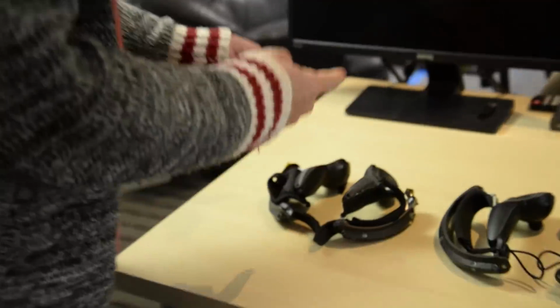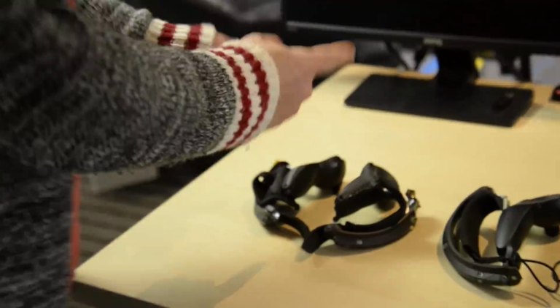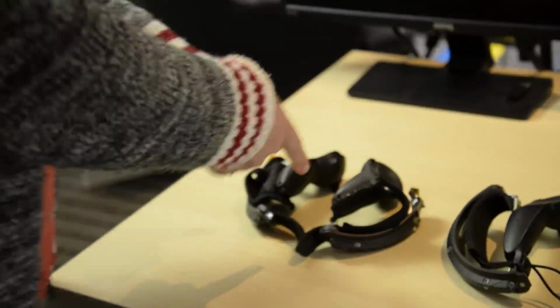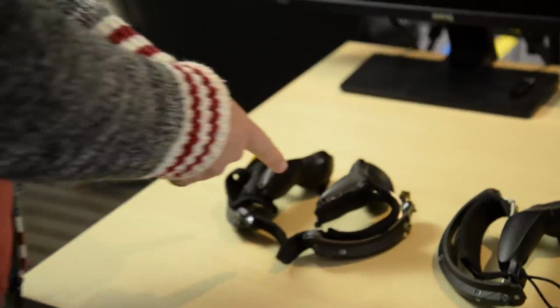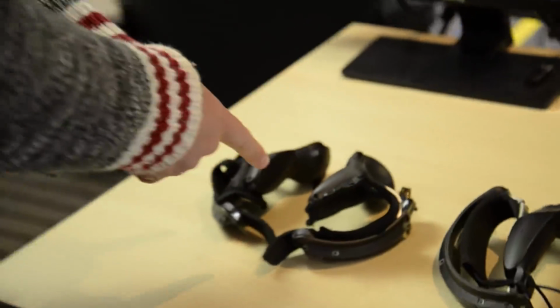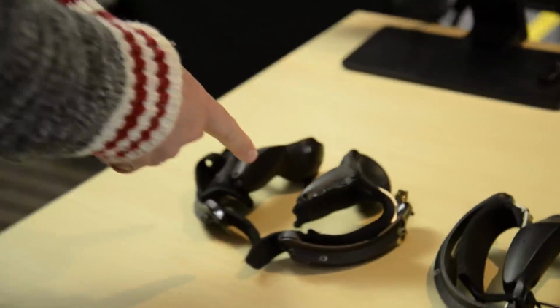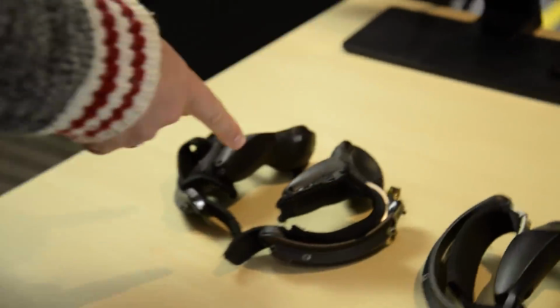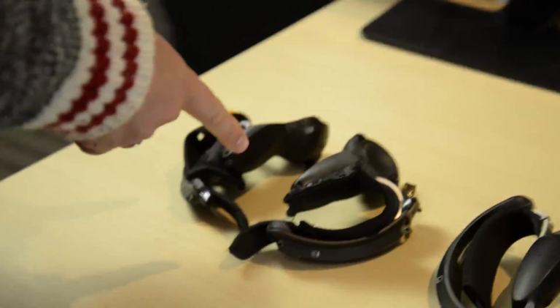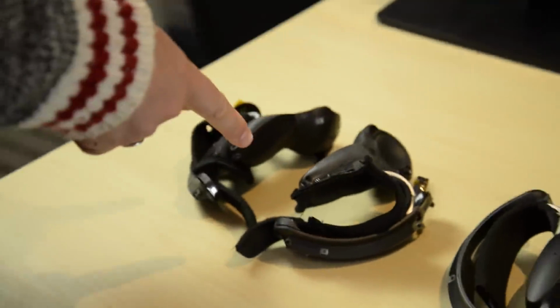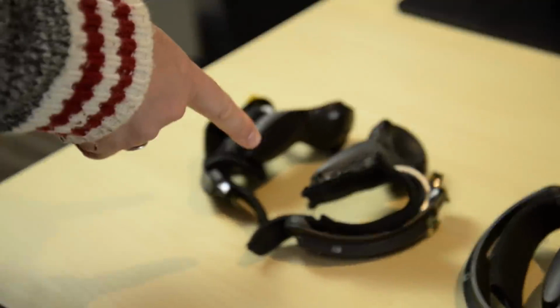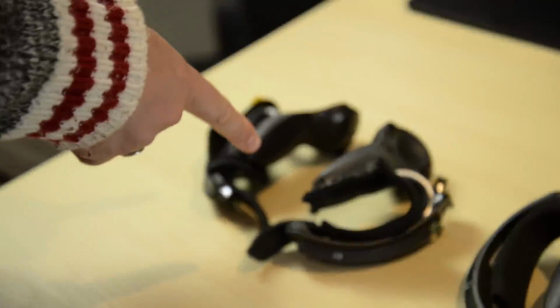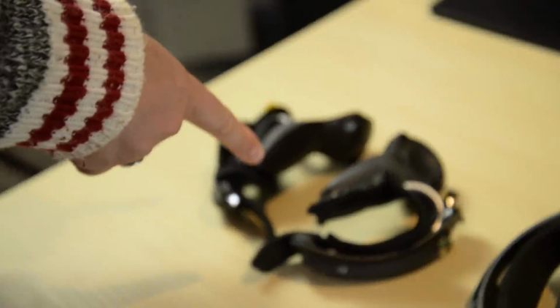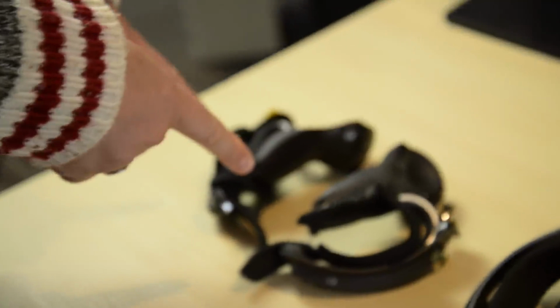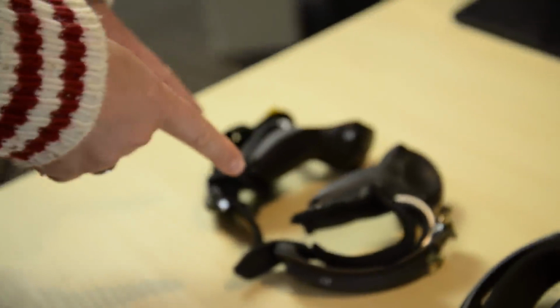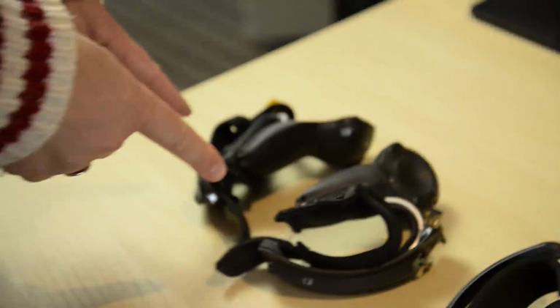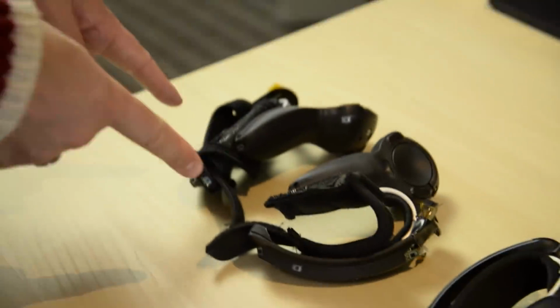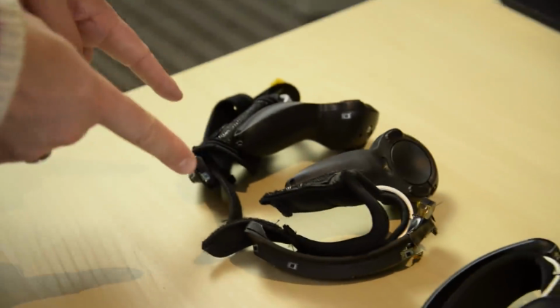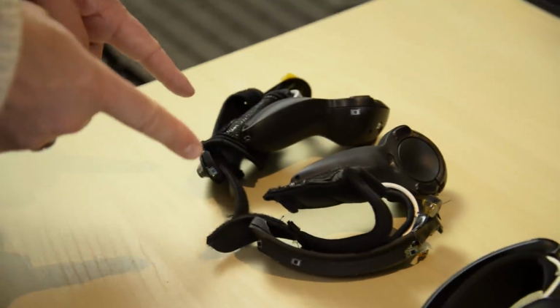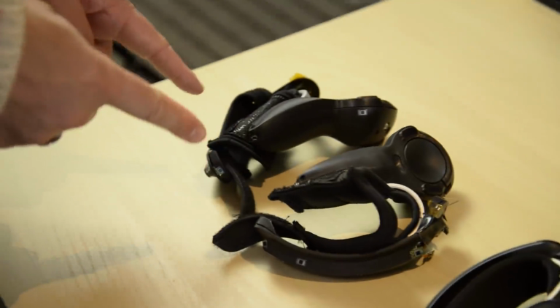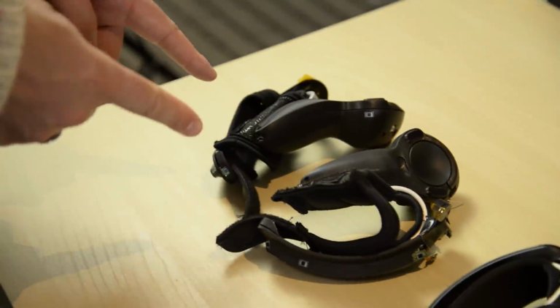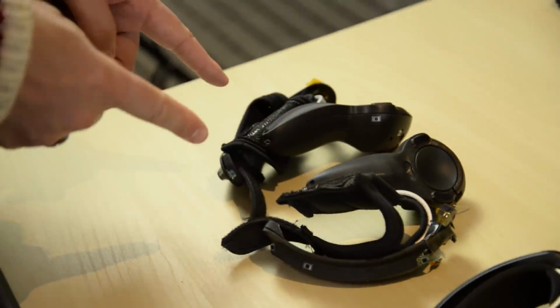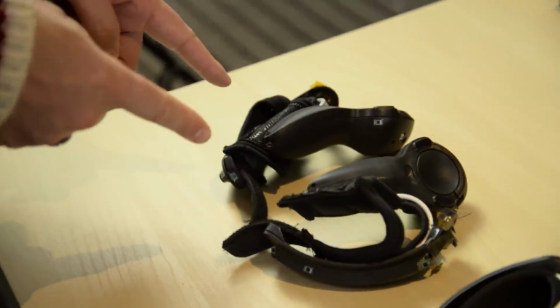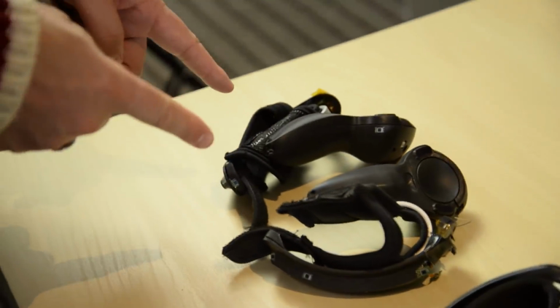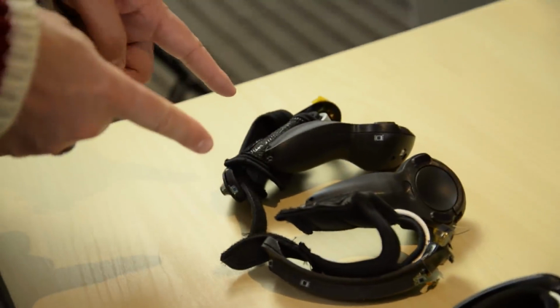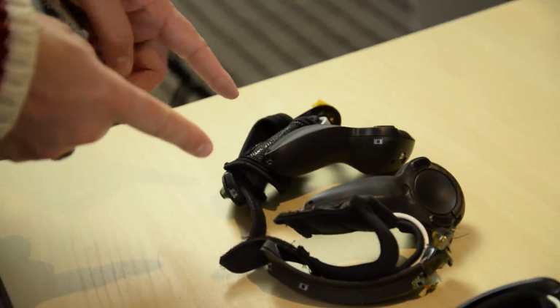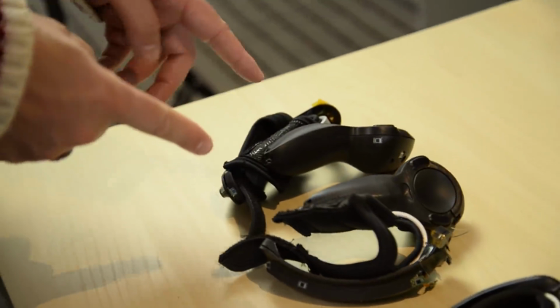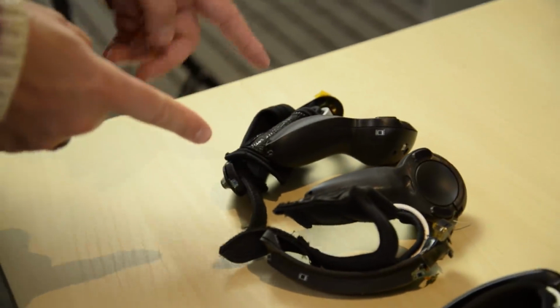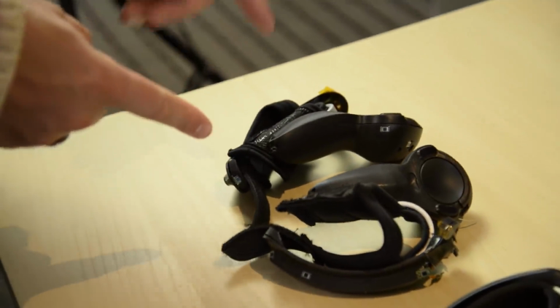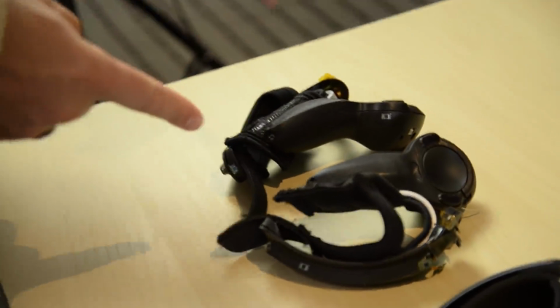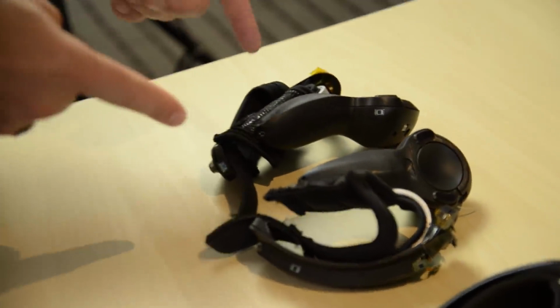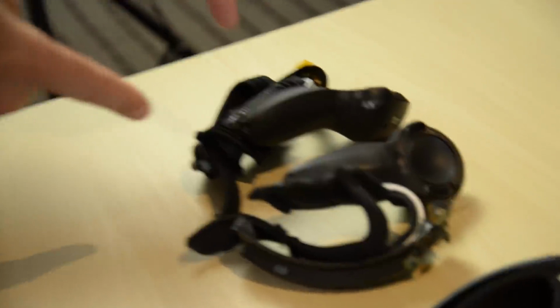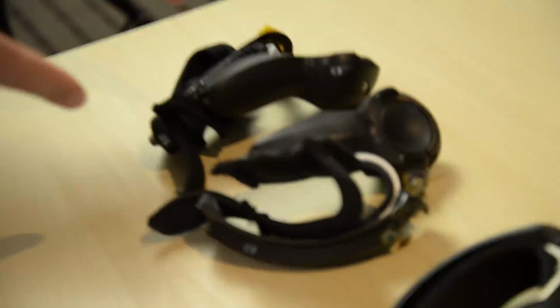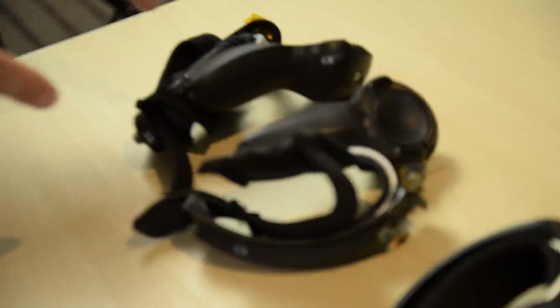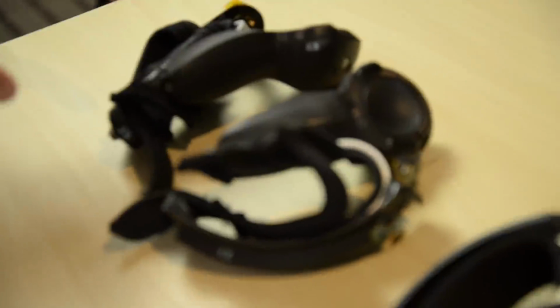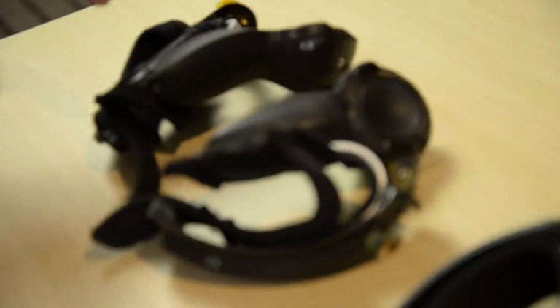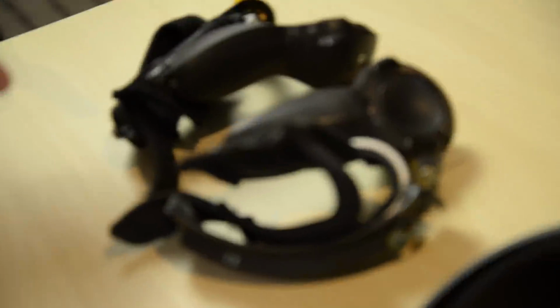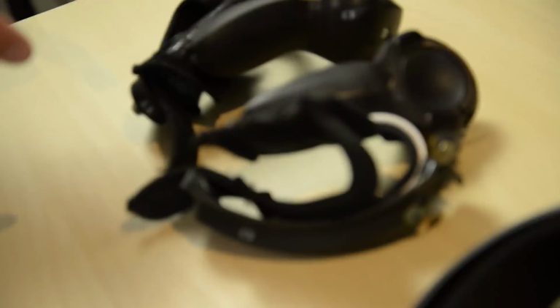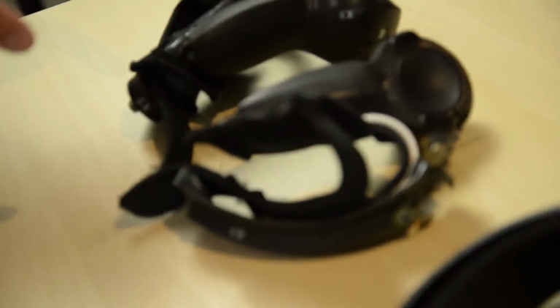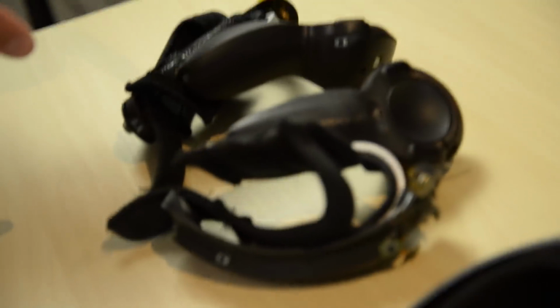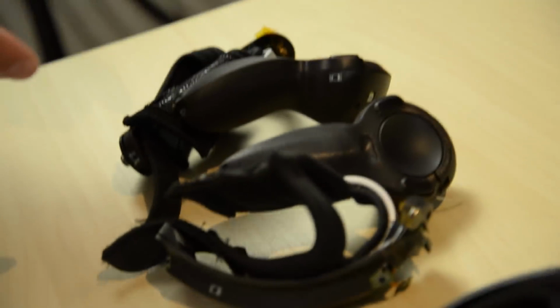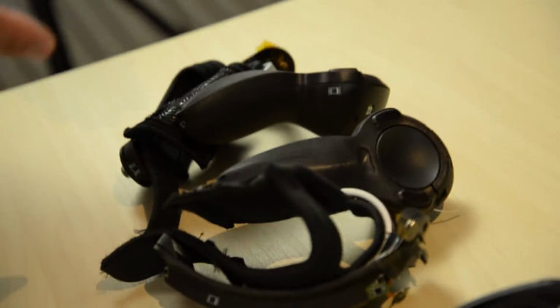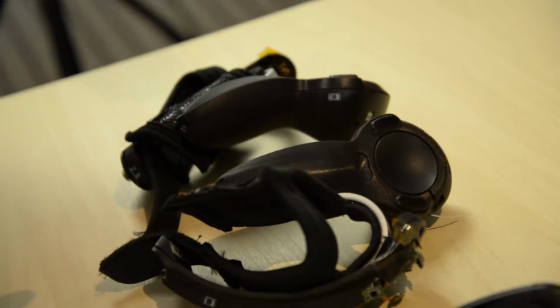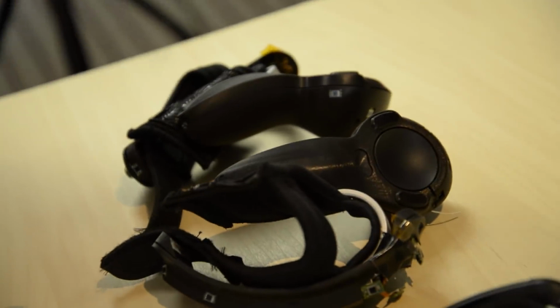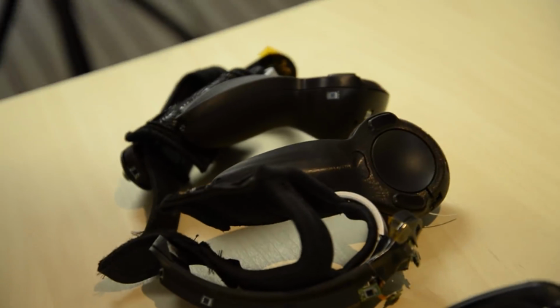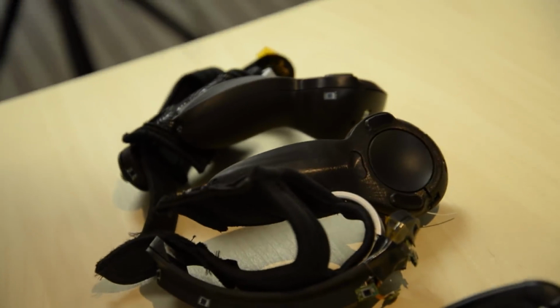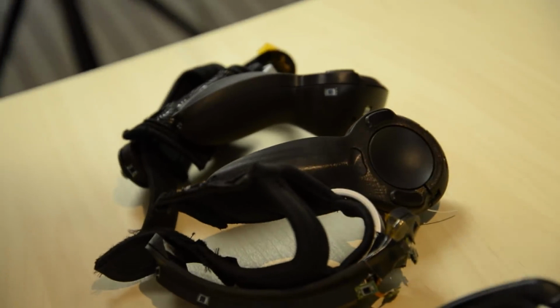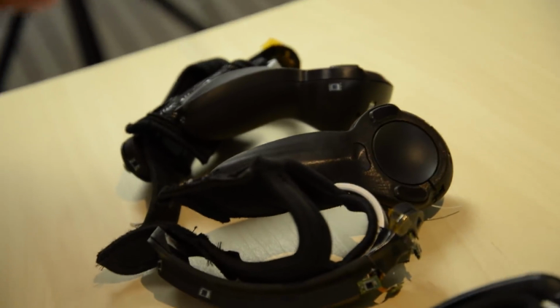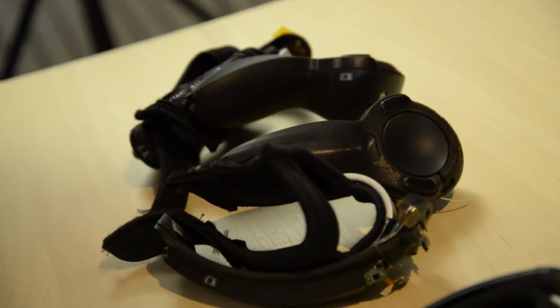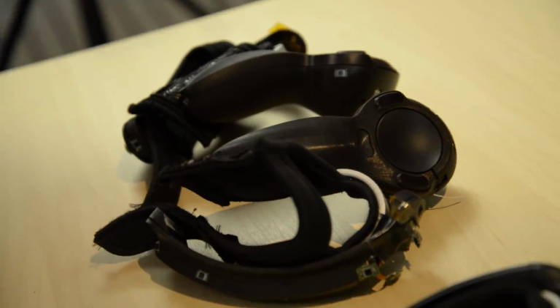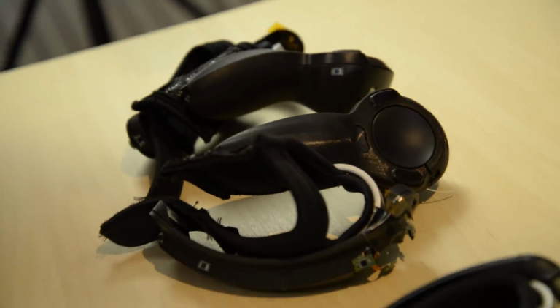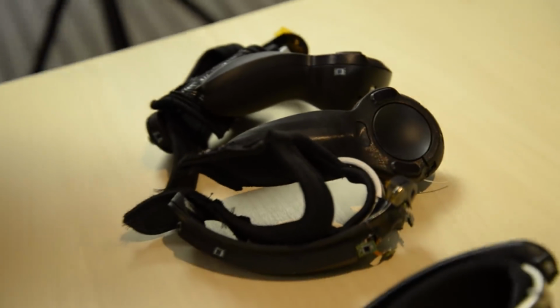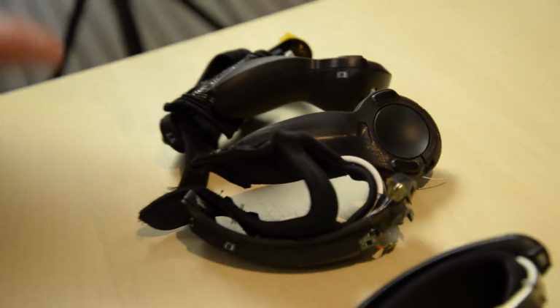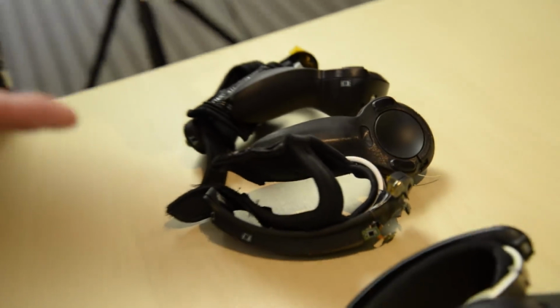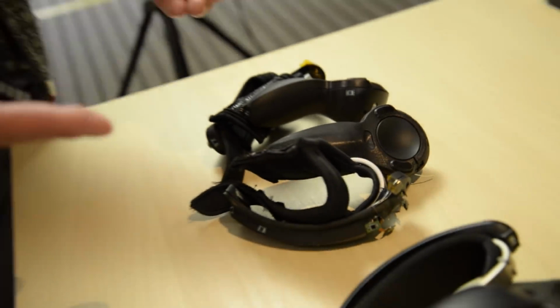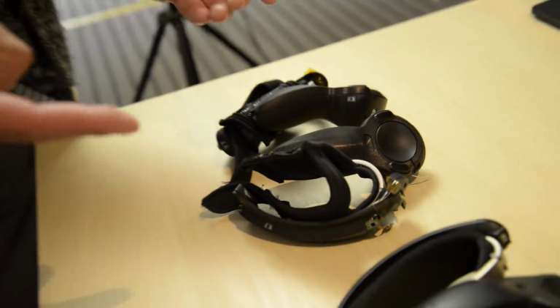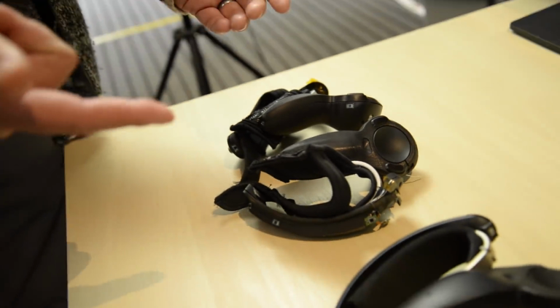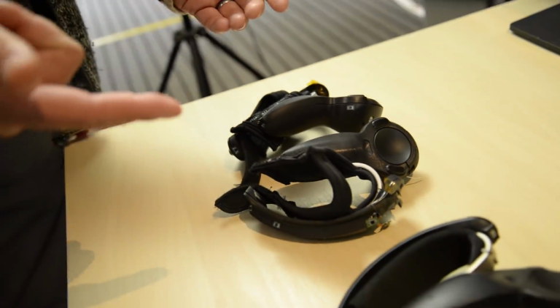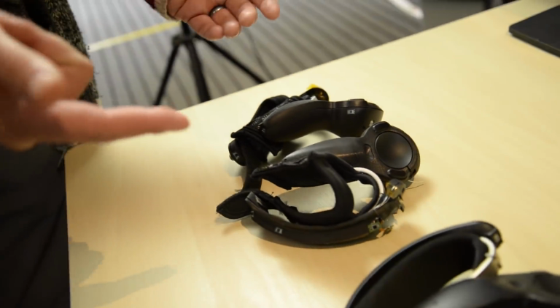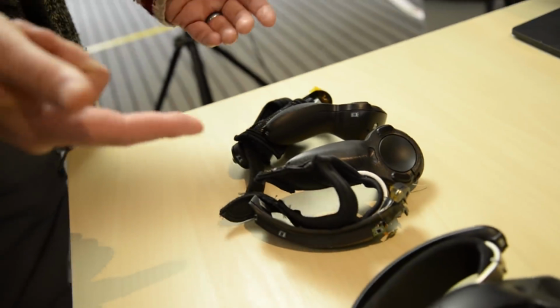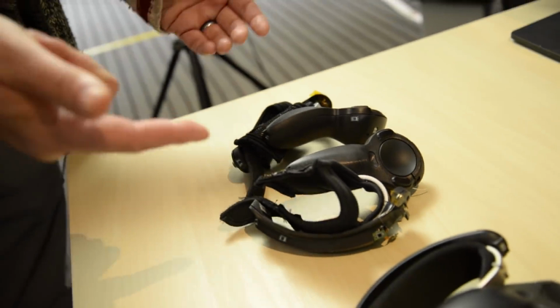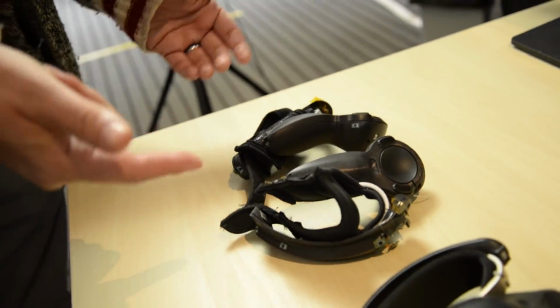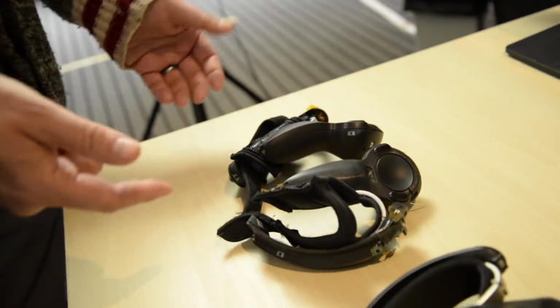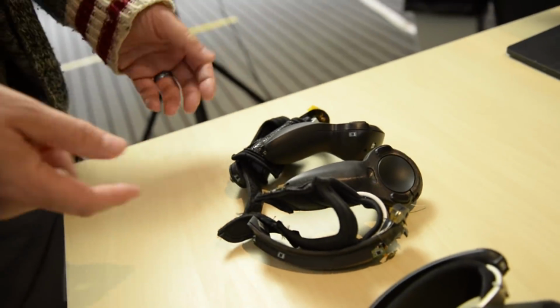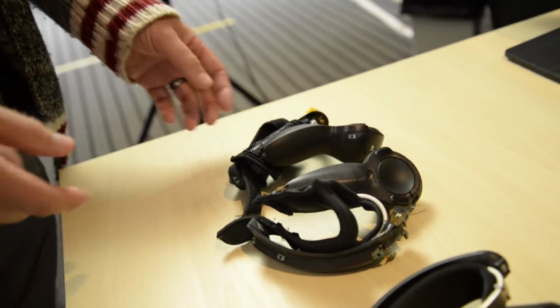This was the first iteration of the Knuckles and we did a short demo for these — when was it, Anthony? 2016.